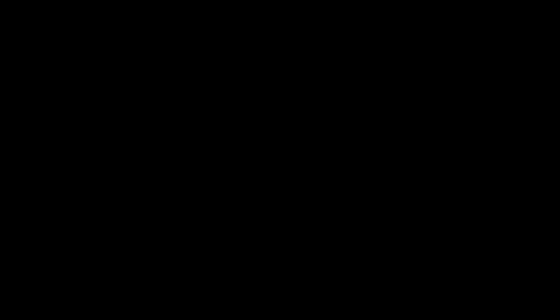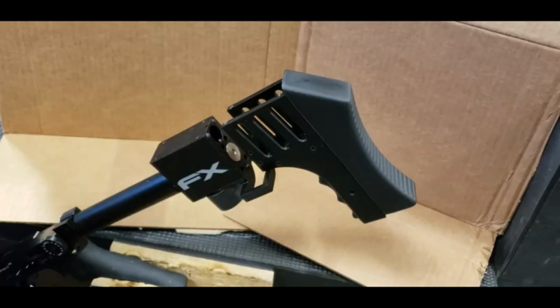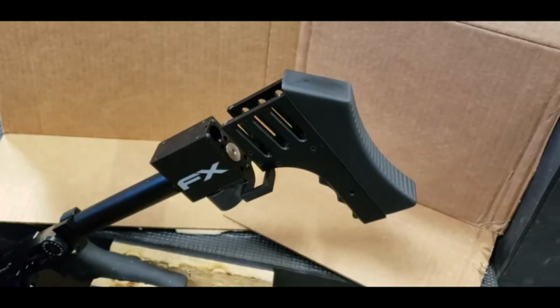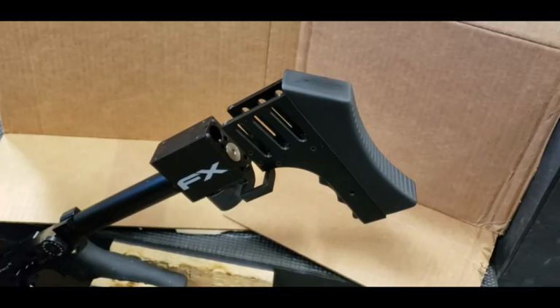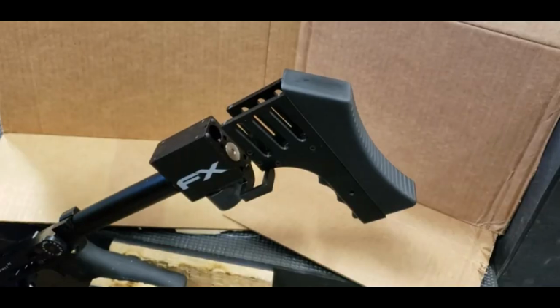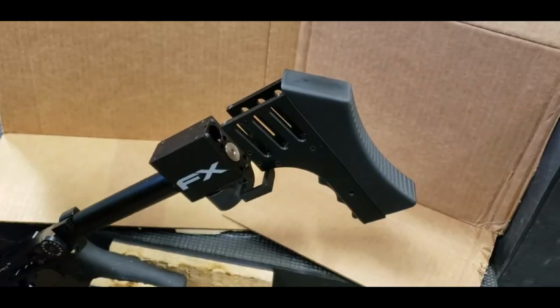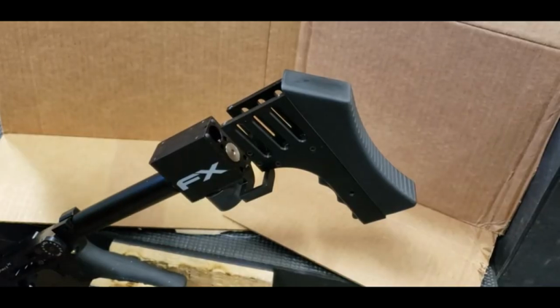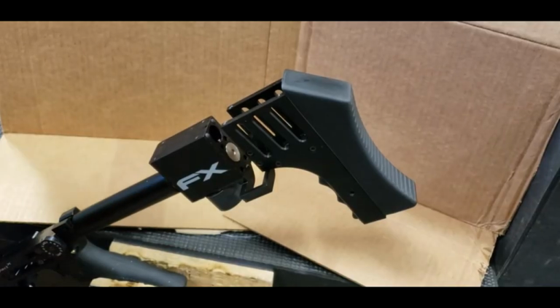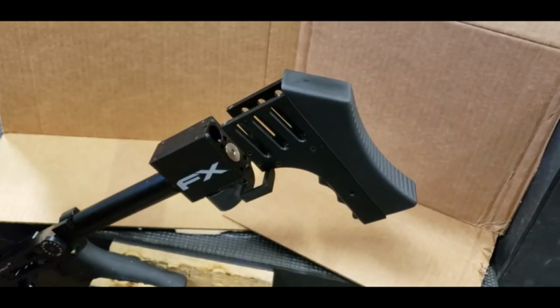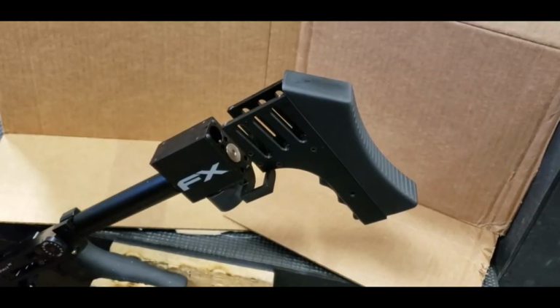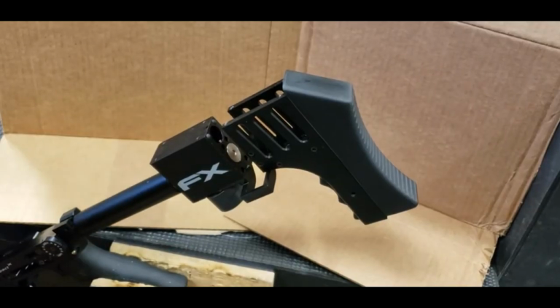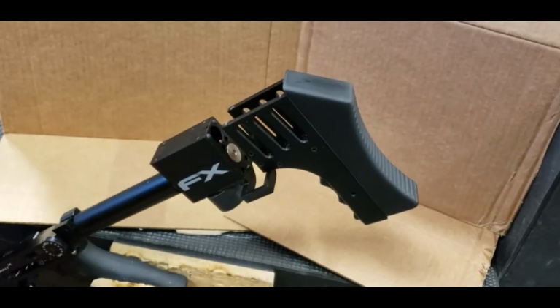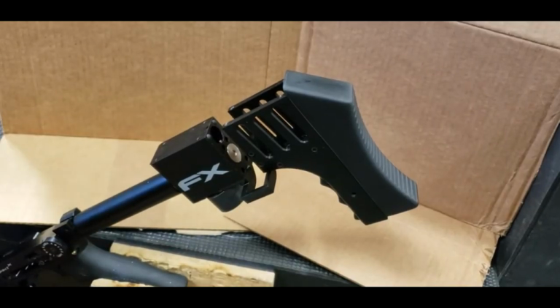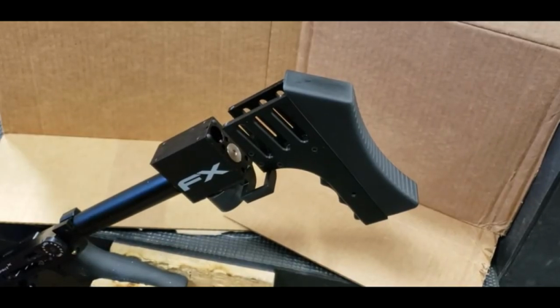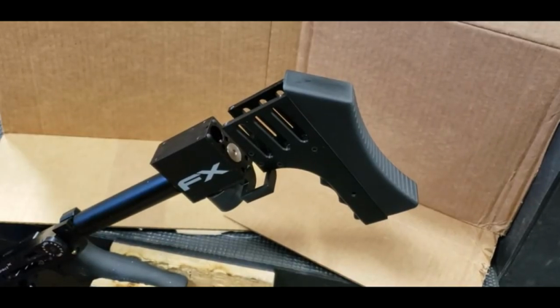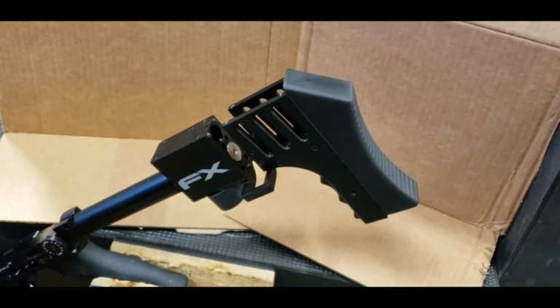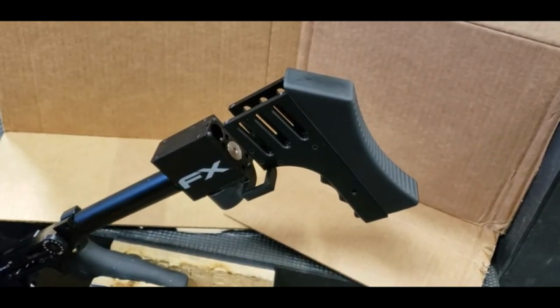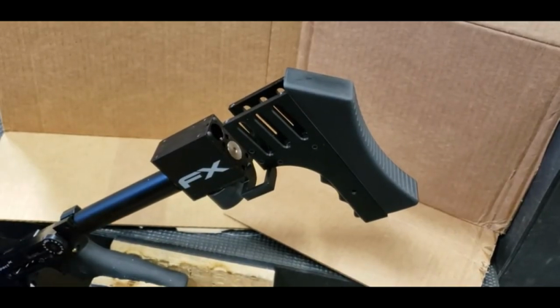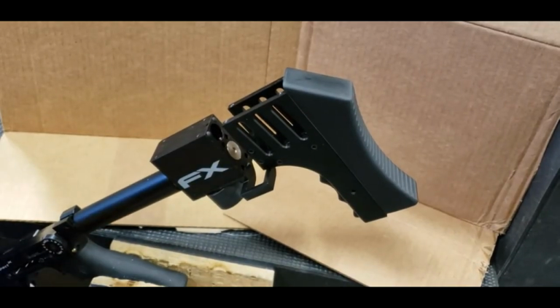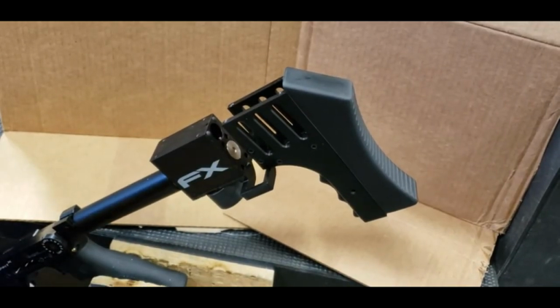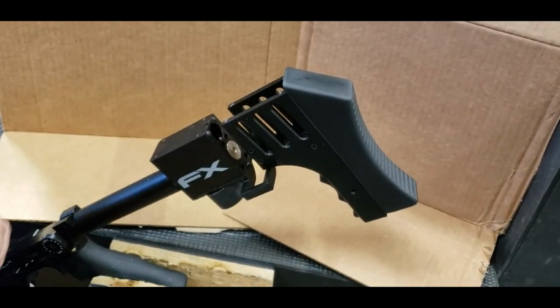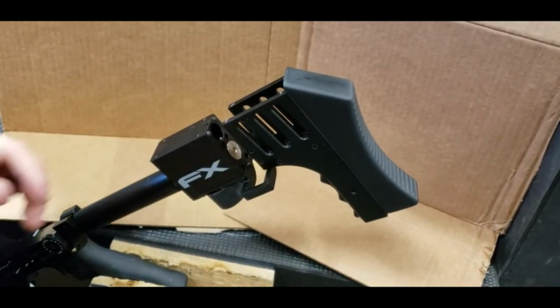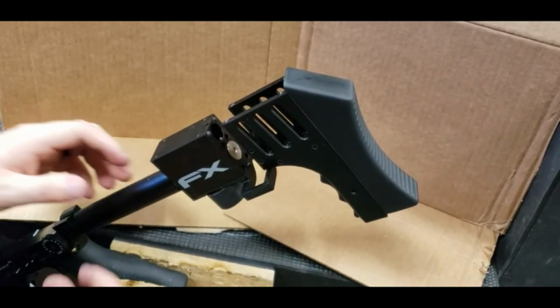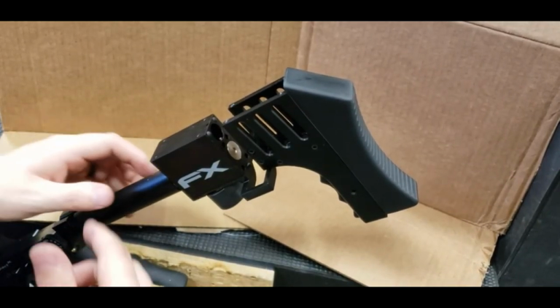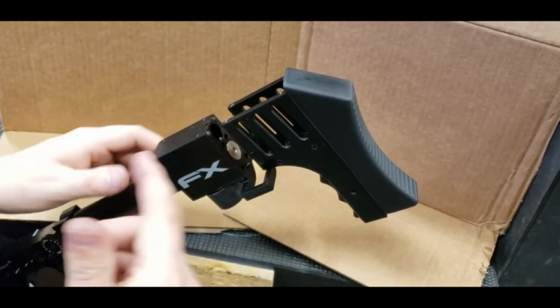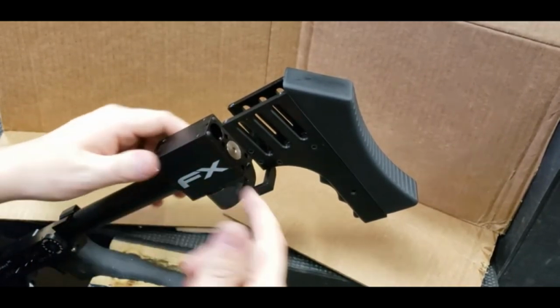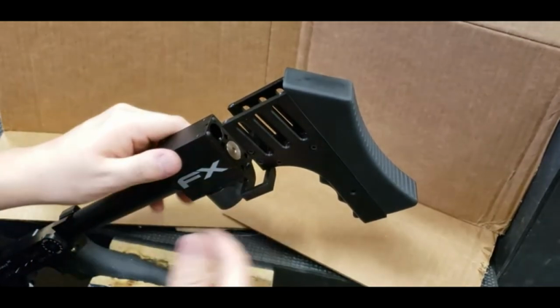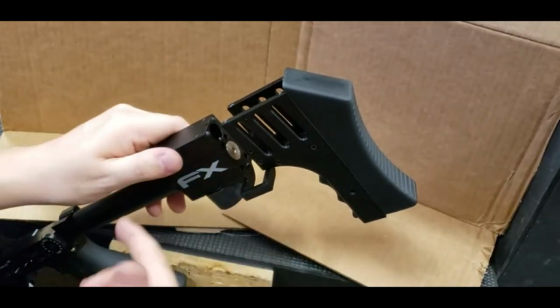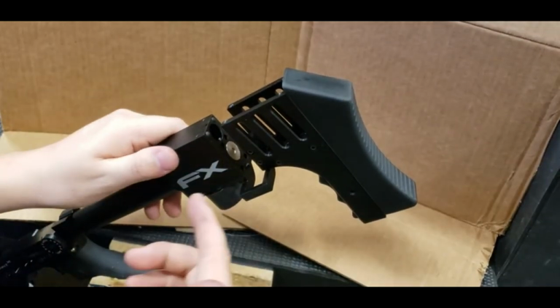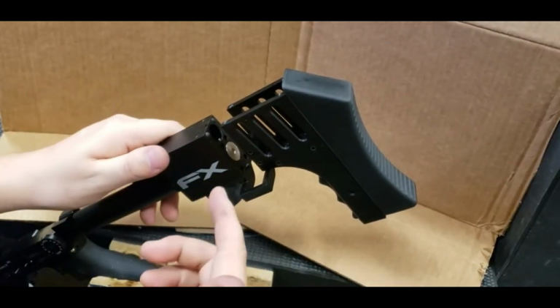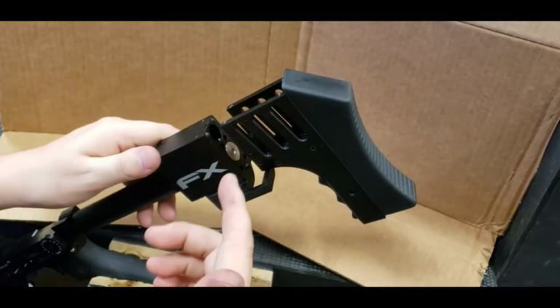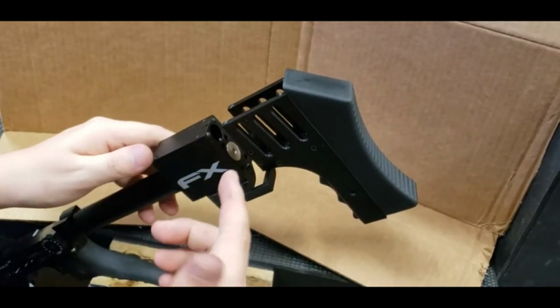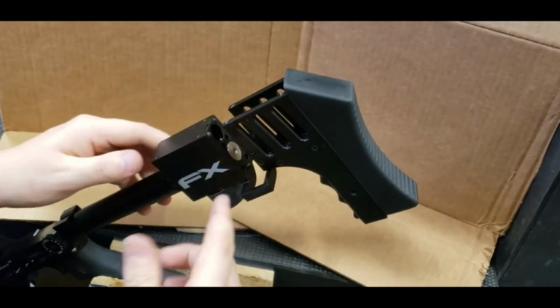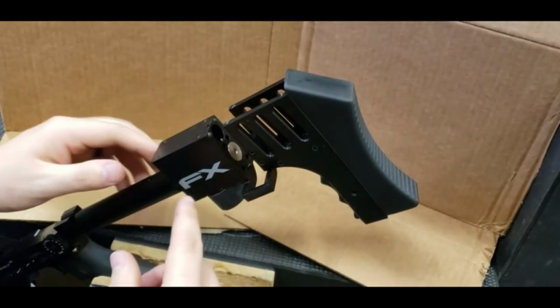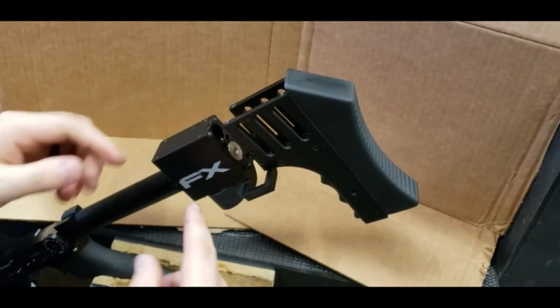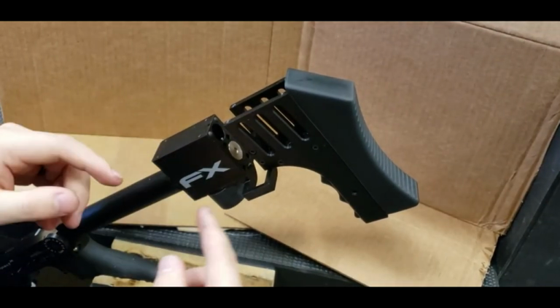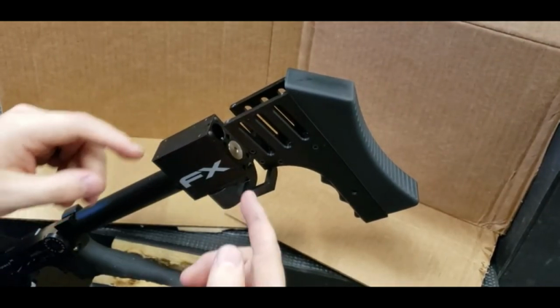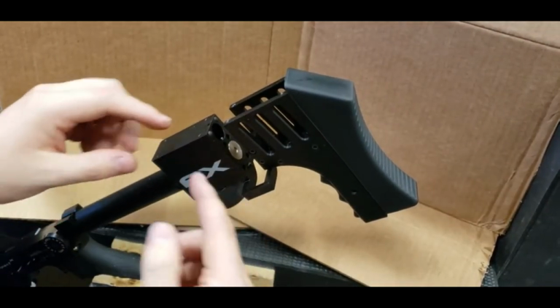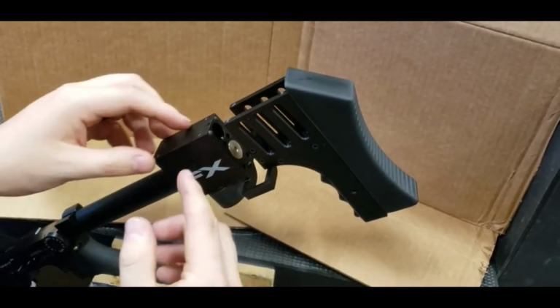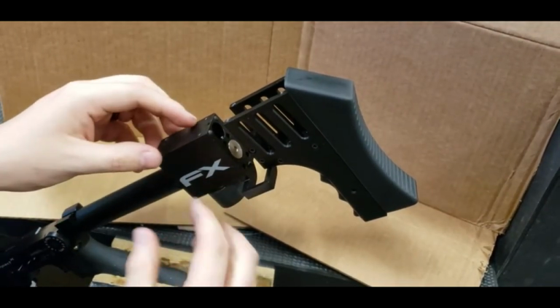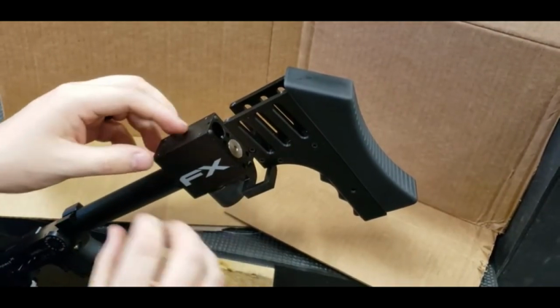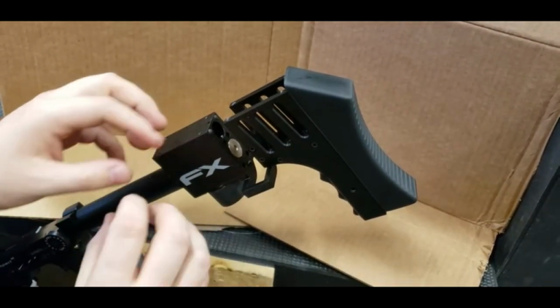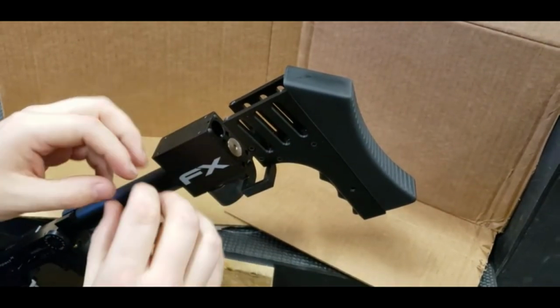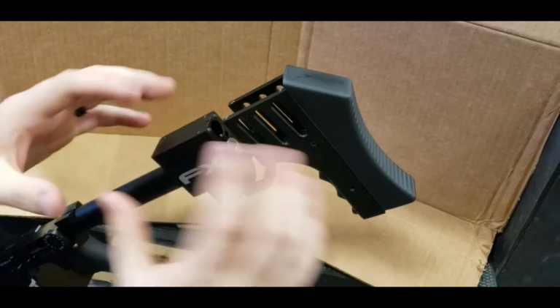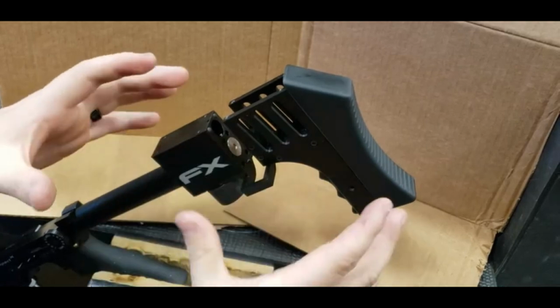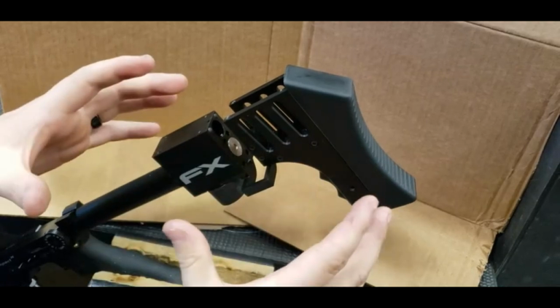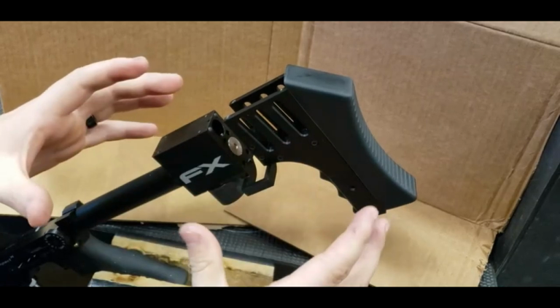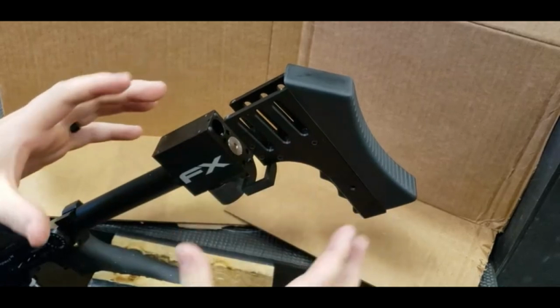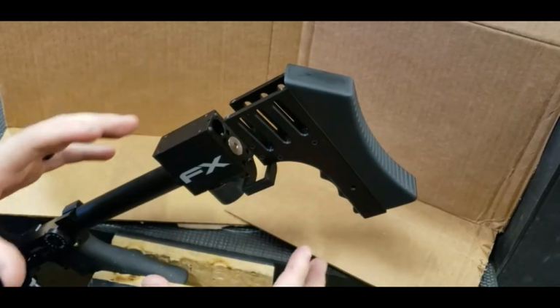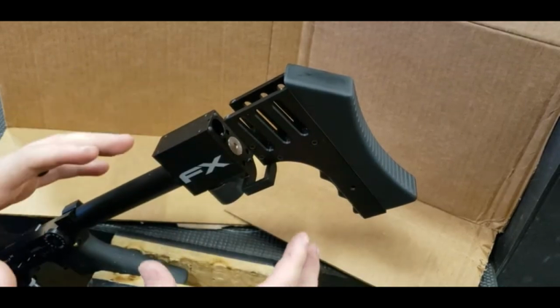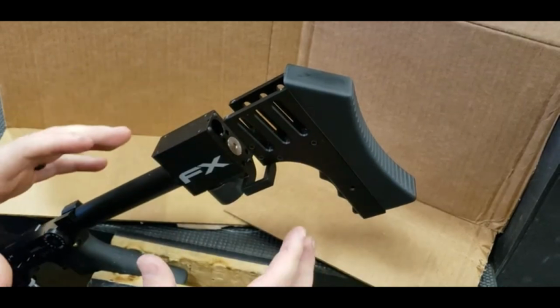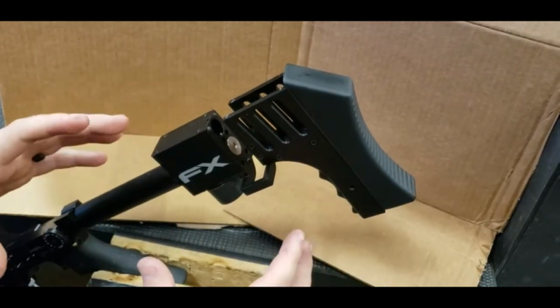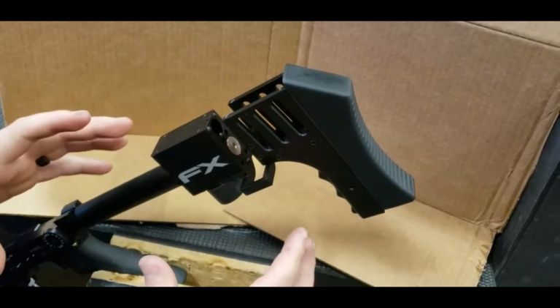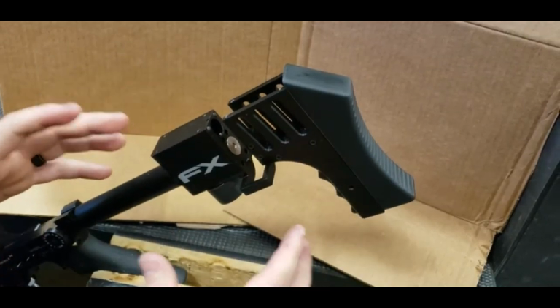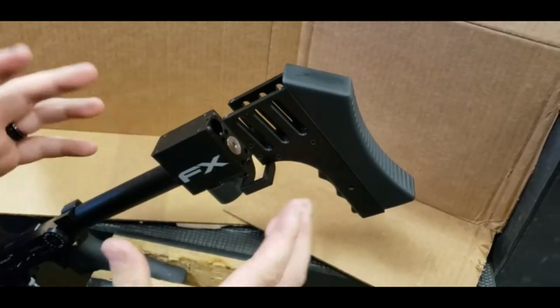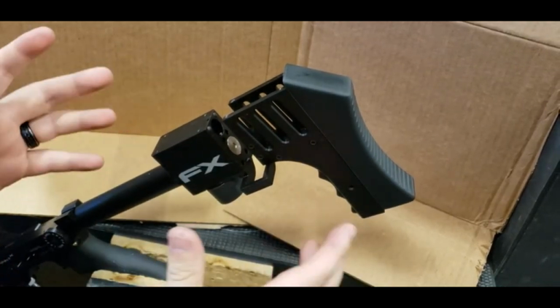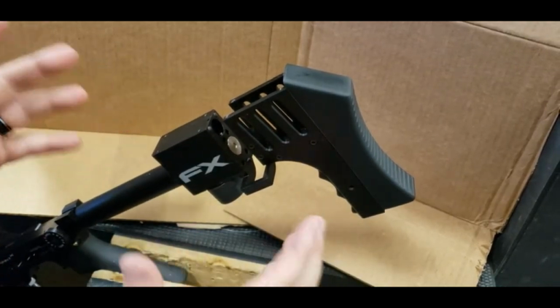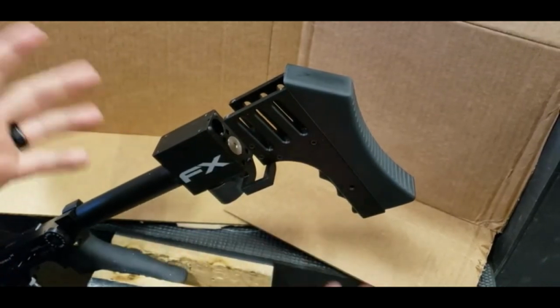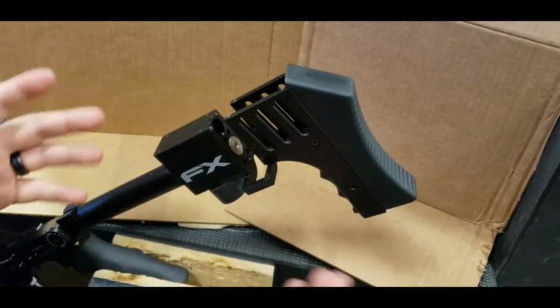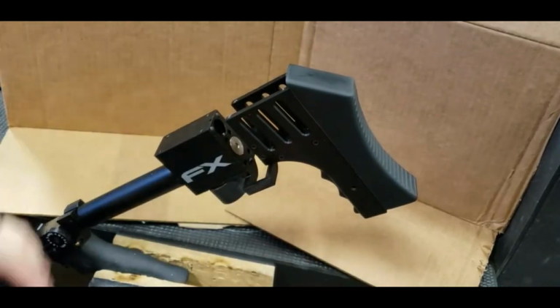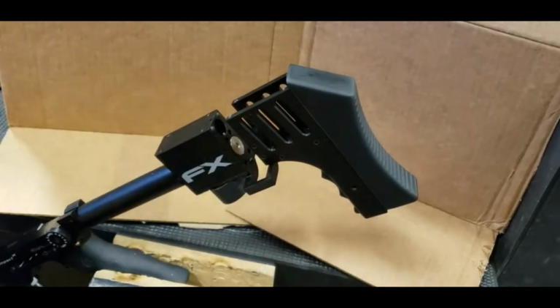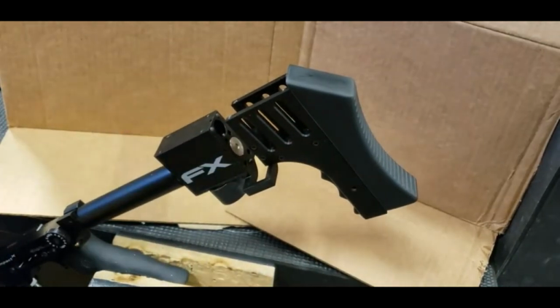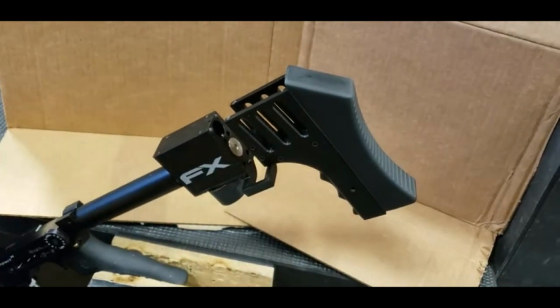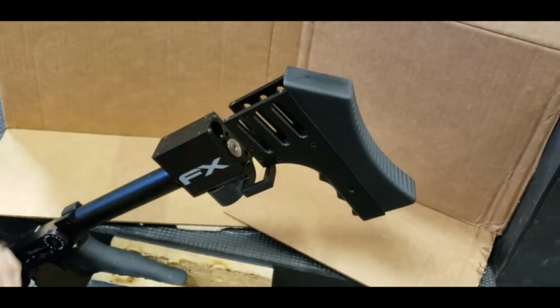Hey everyone, this is Newman here with 910 Airgun Tuning Repairs. Today I'm showing you how to disassemble the rear part of the Impact, as I promised I would.